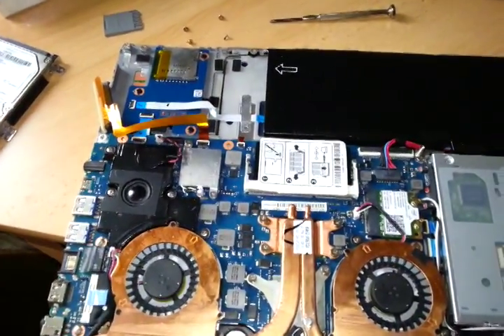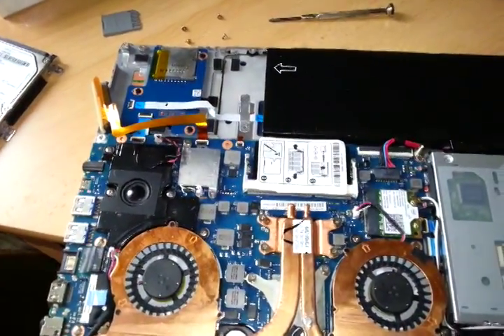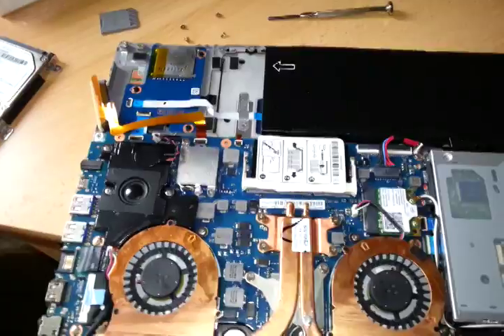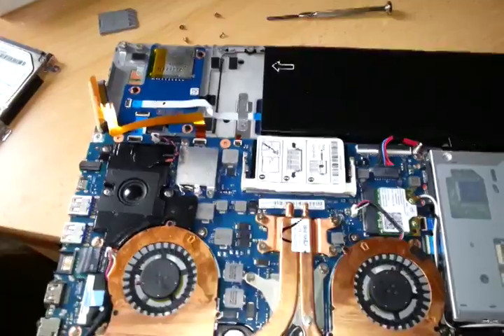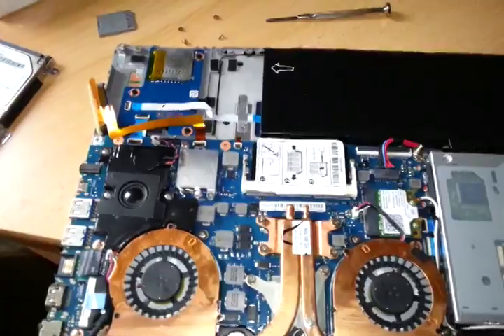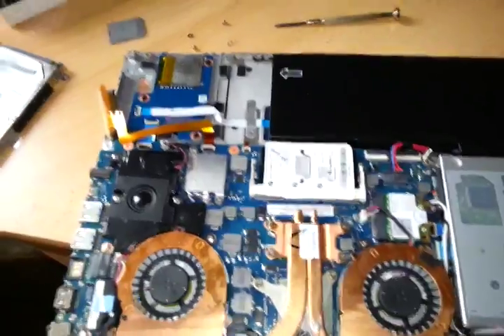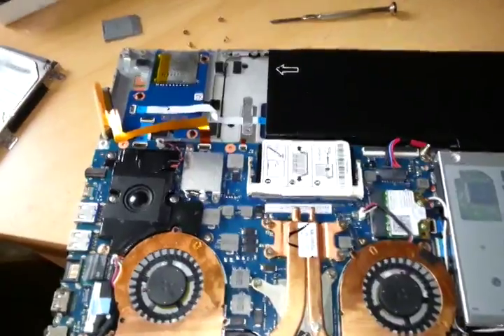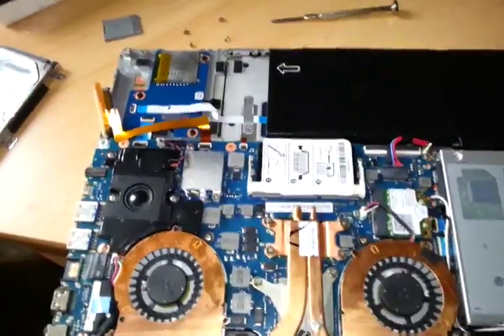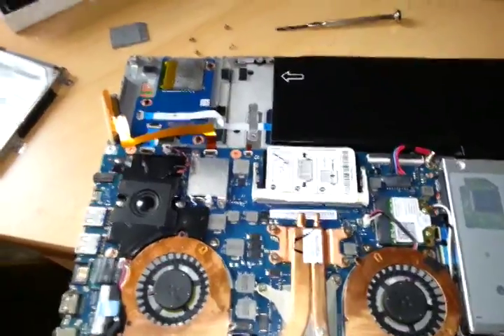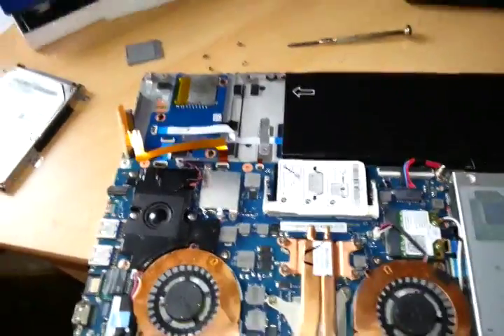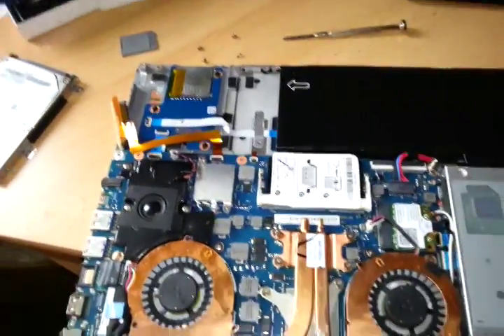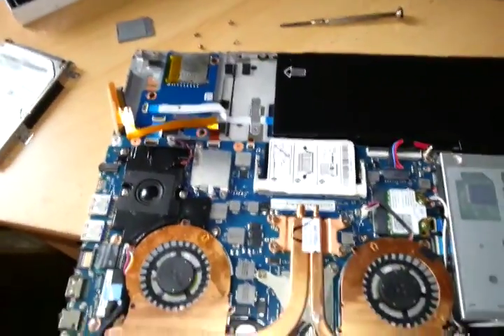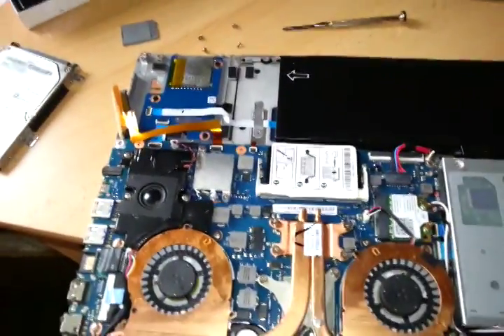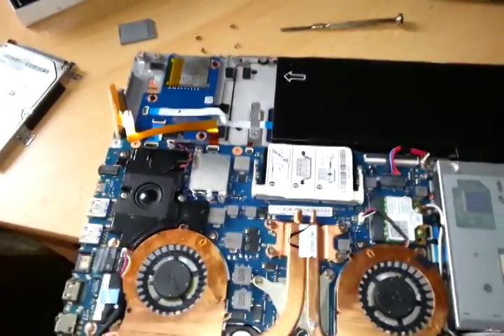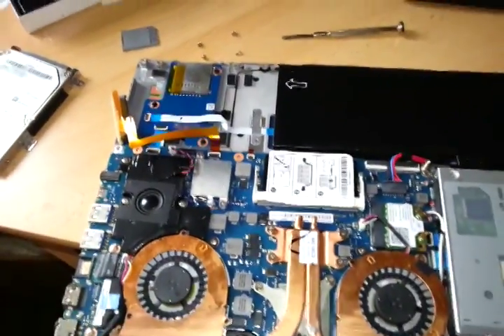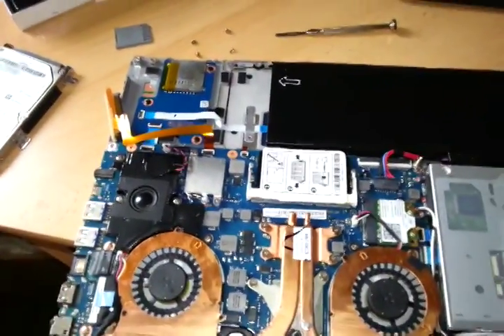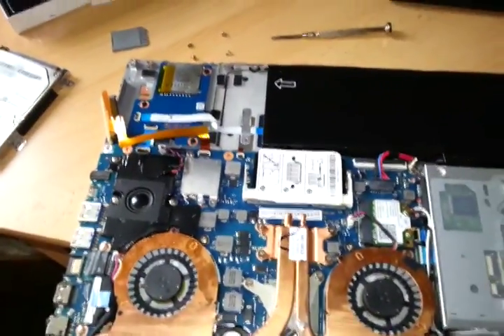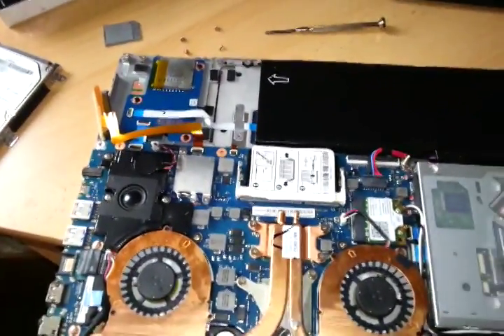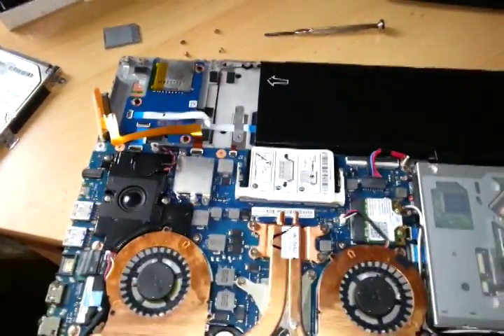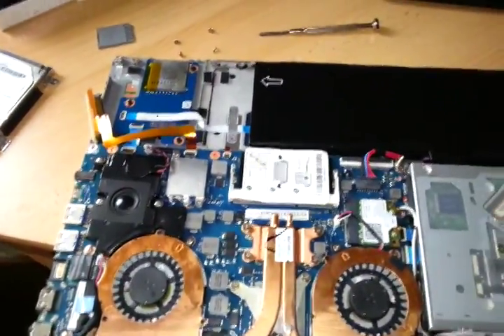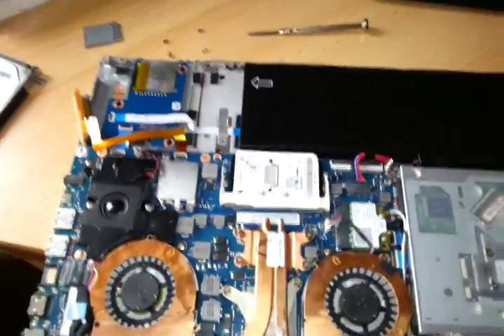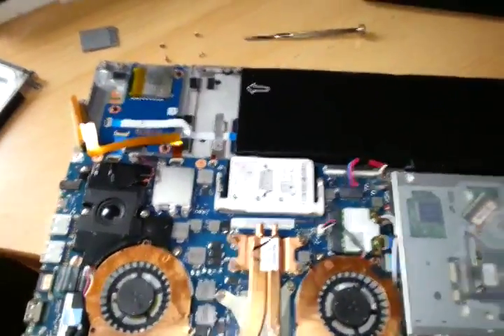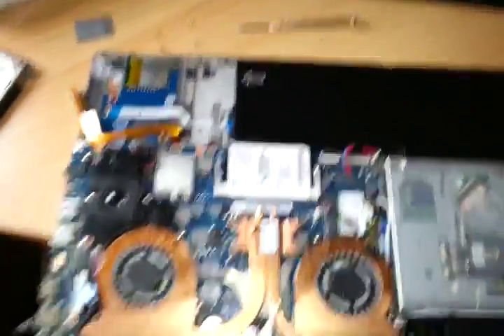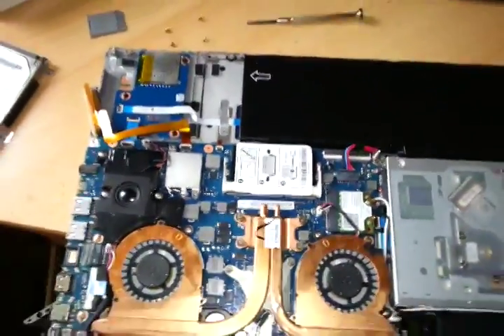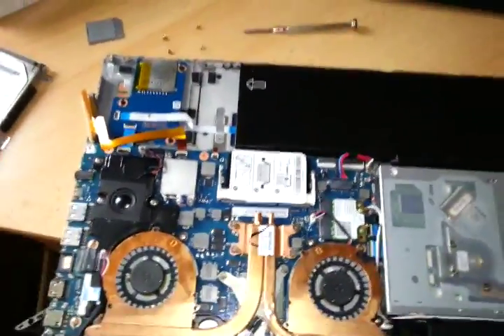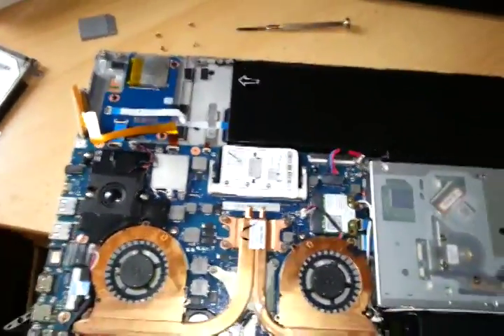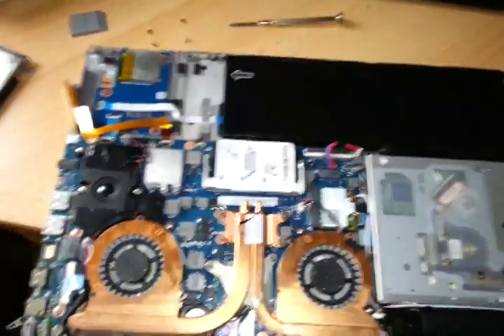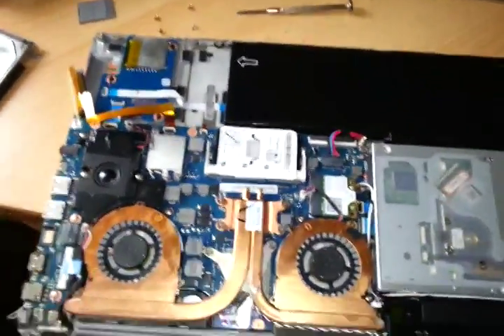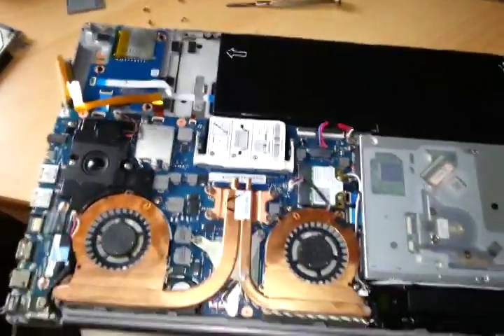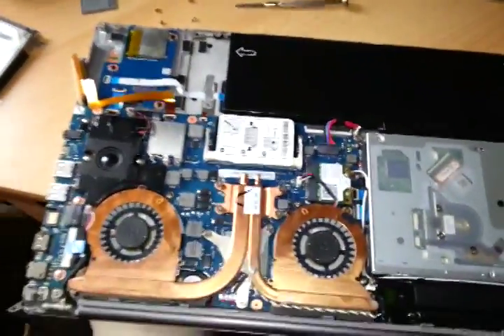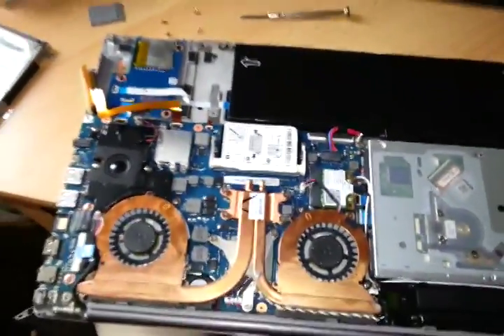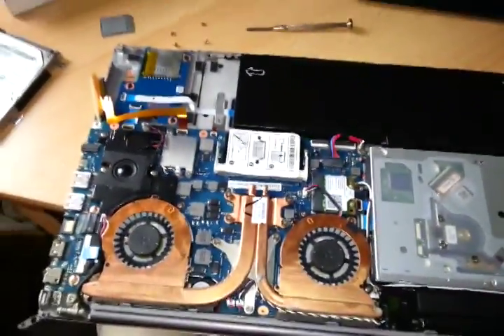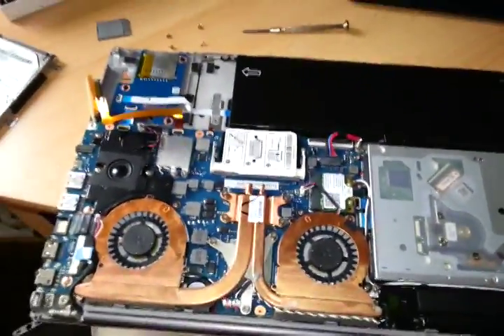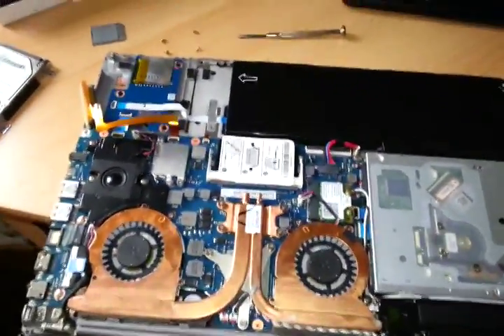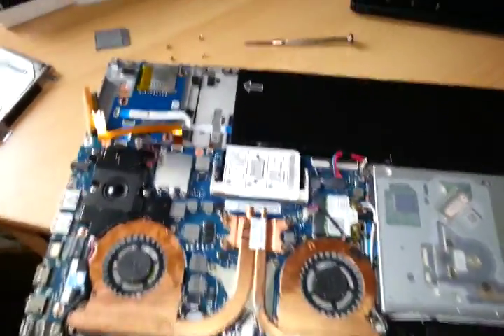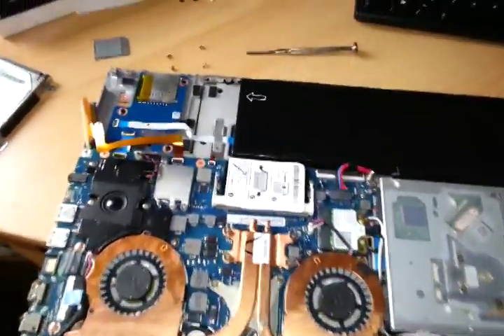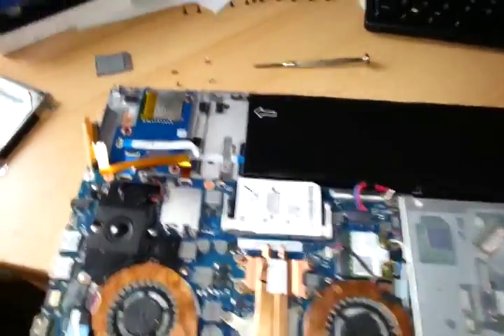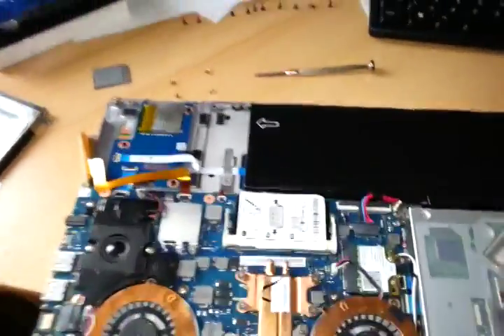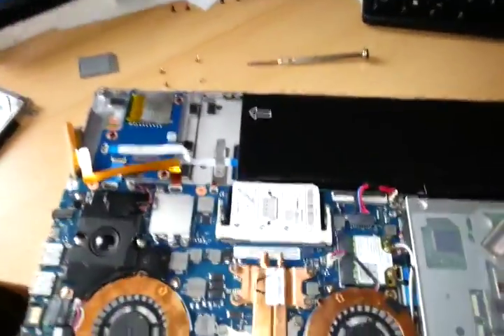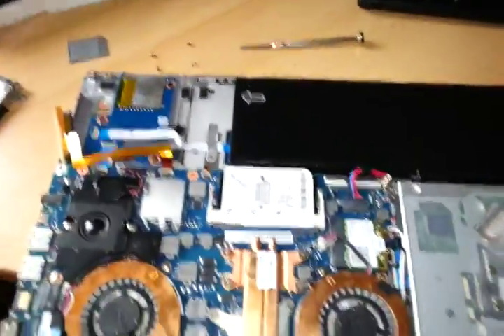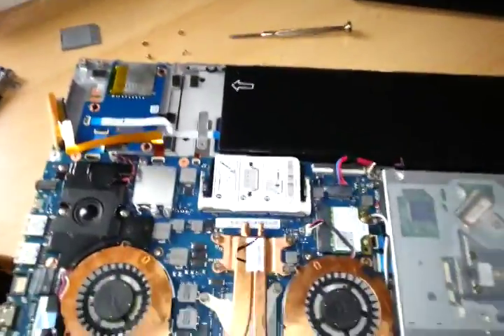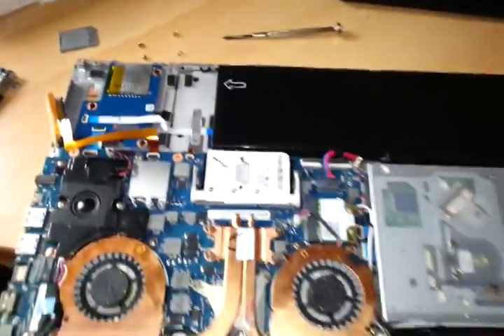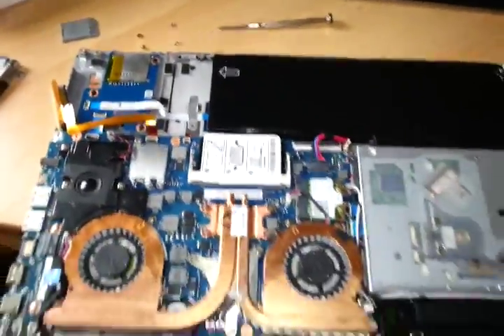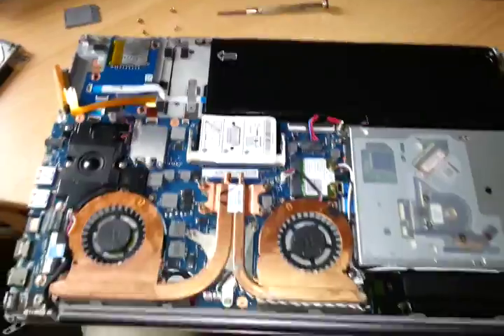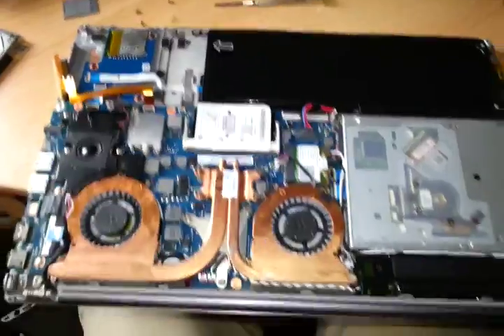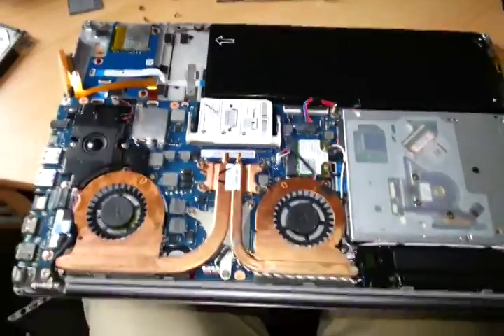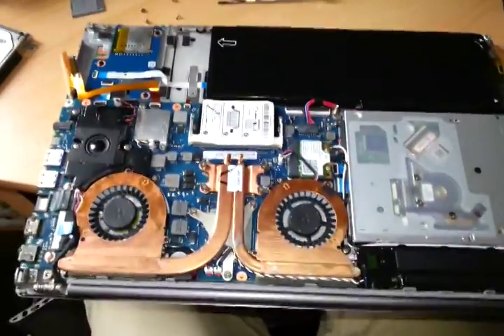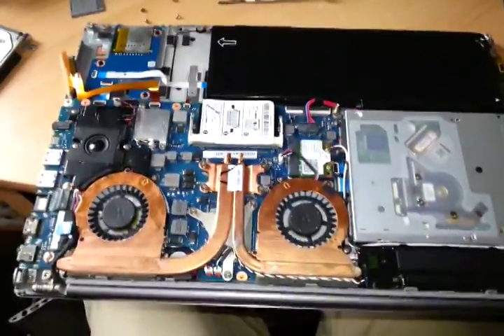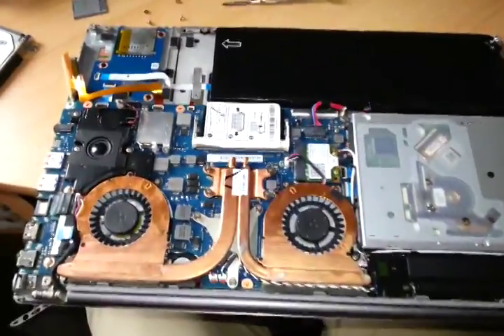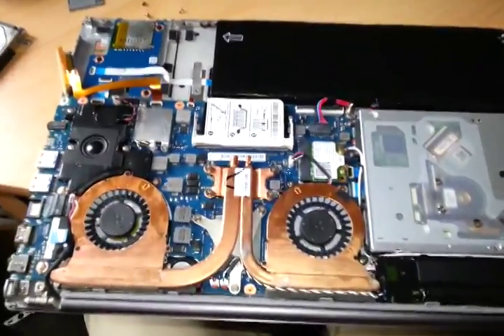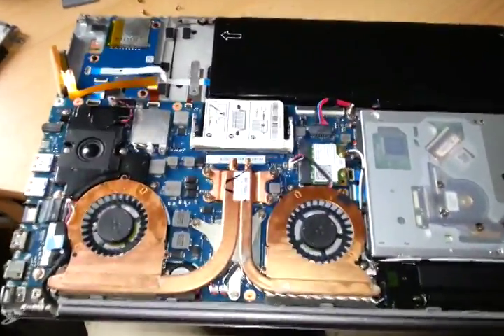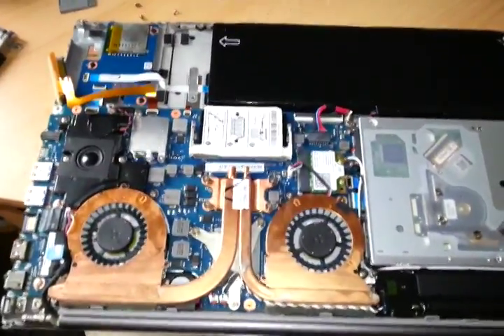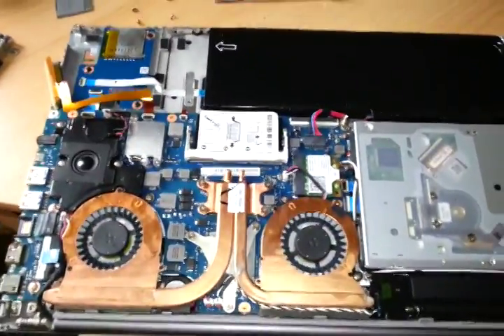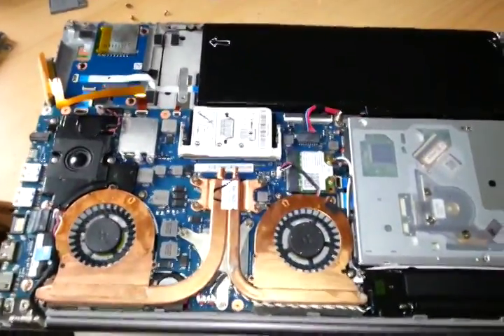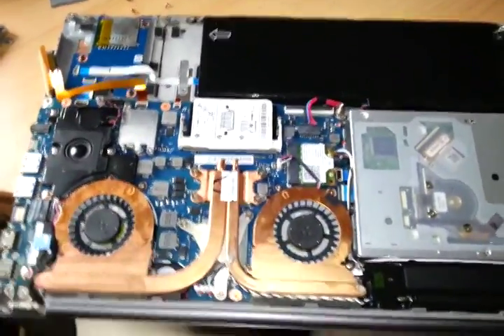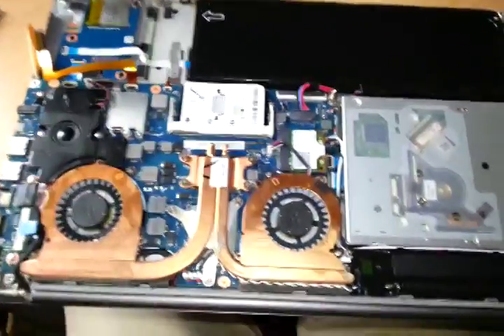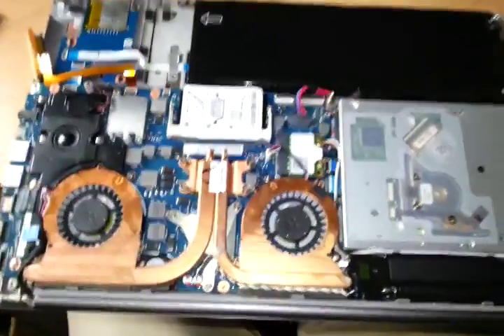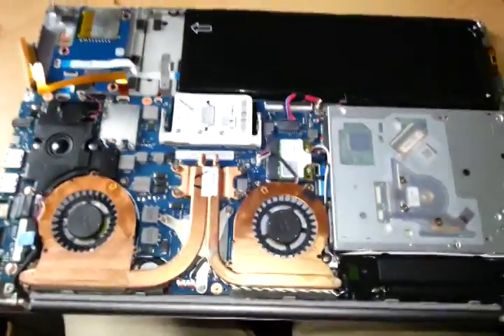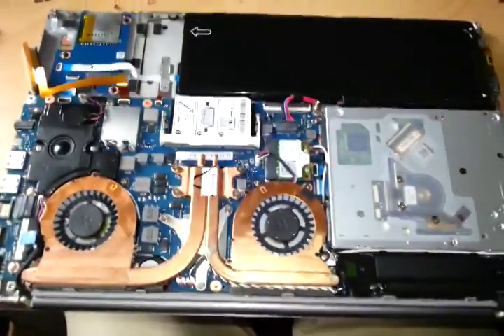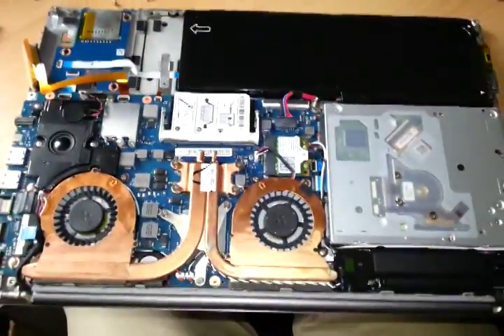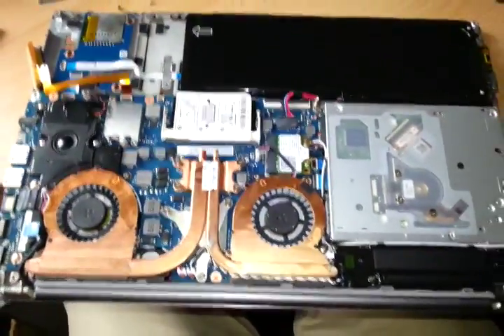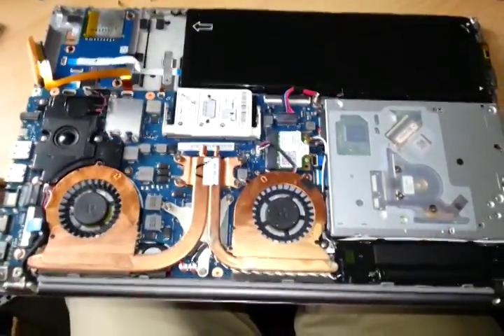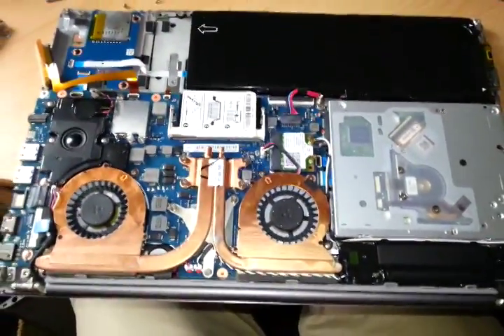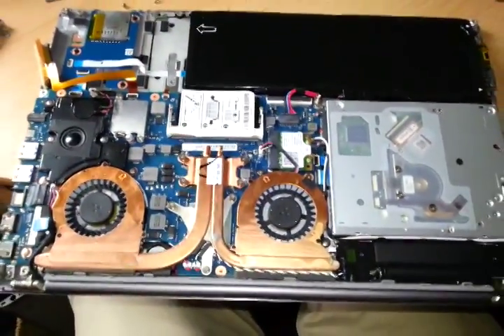Pop it back in, replace all the components, and hopefully it will be working at a much faster speed. Thank you.